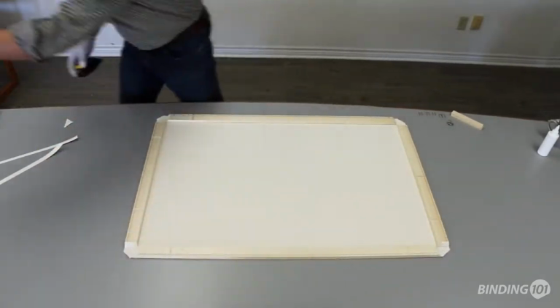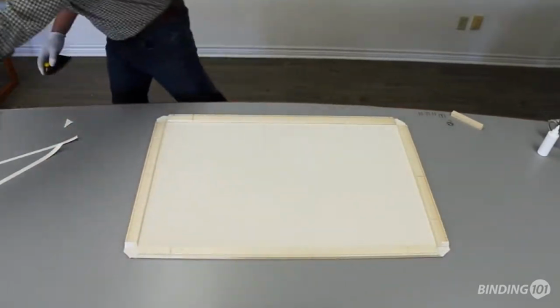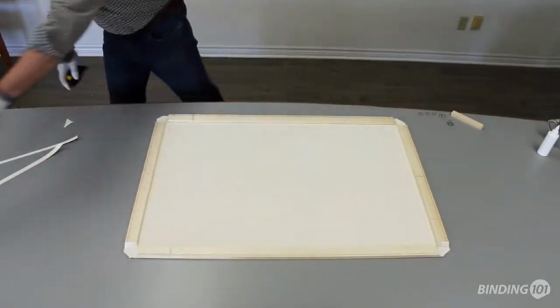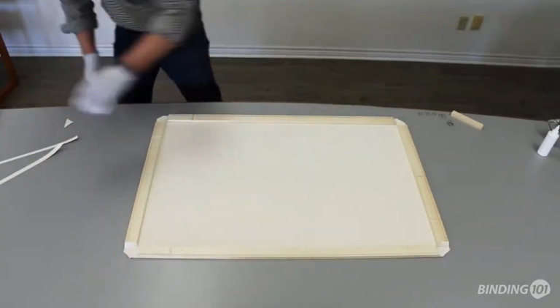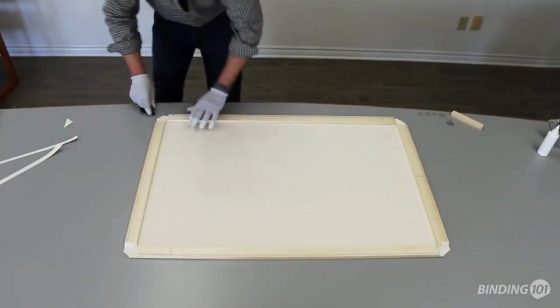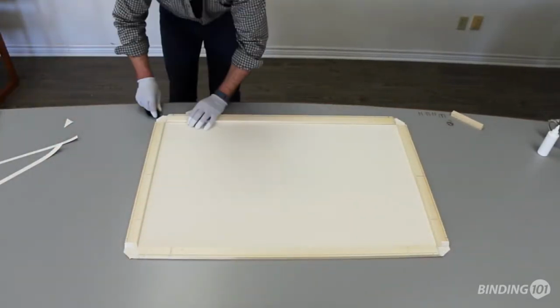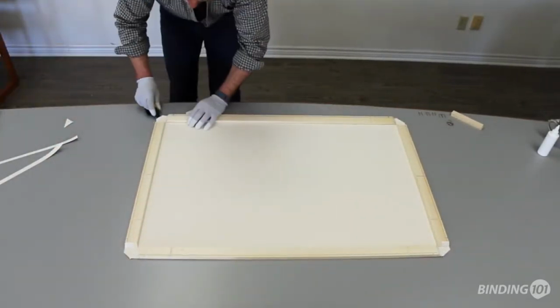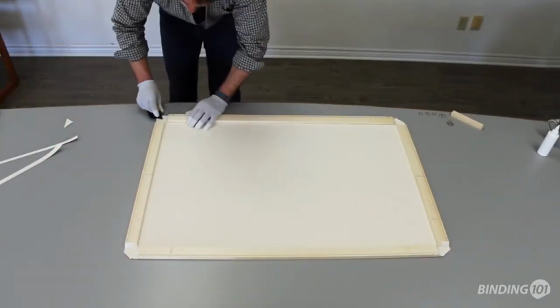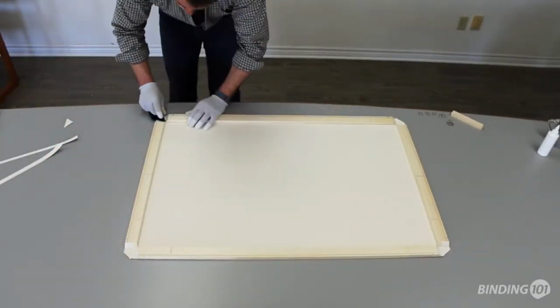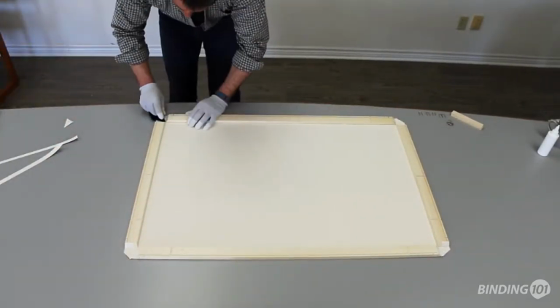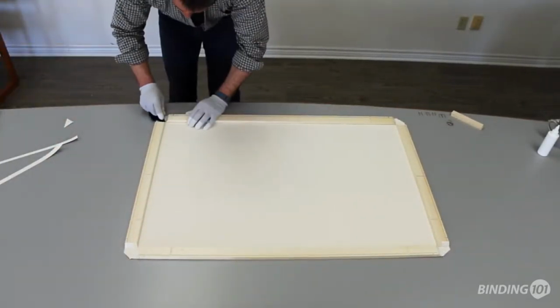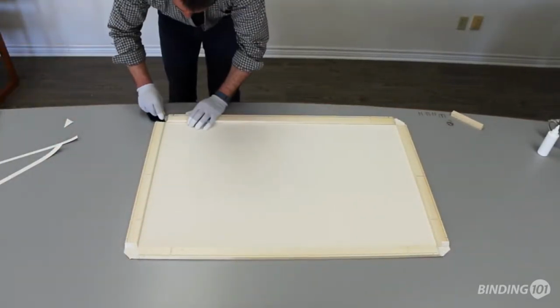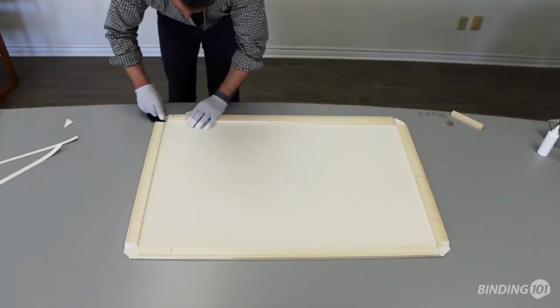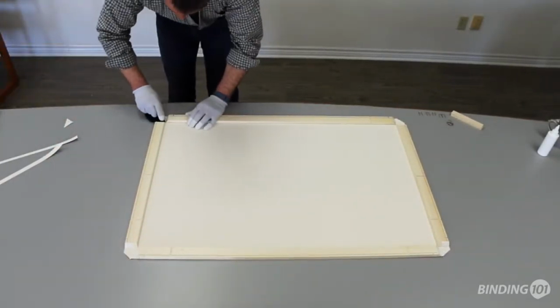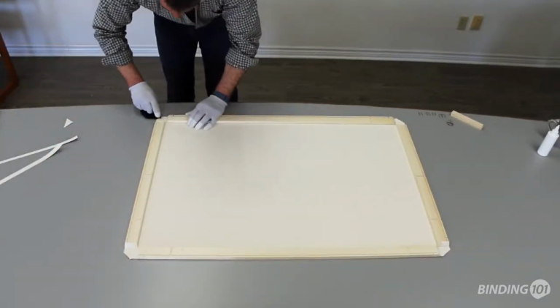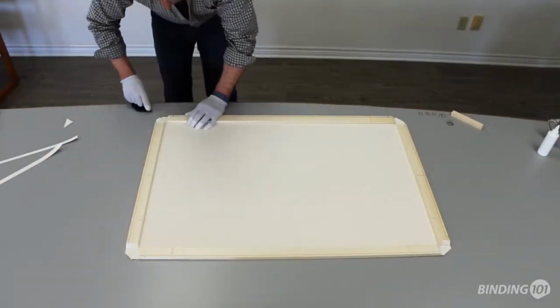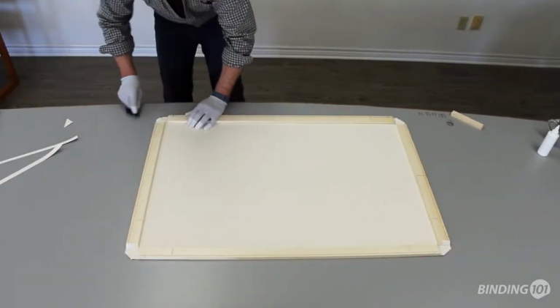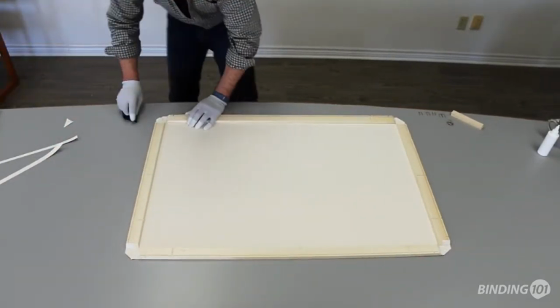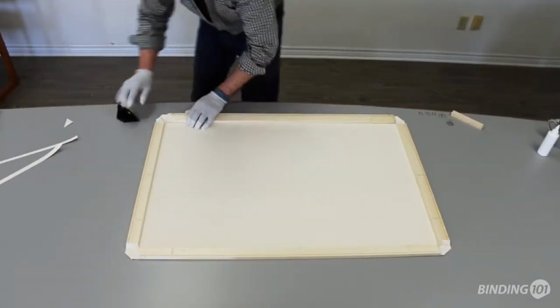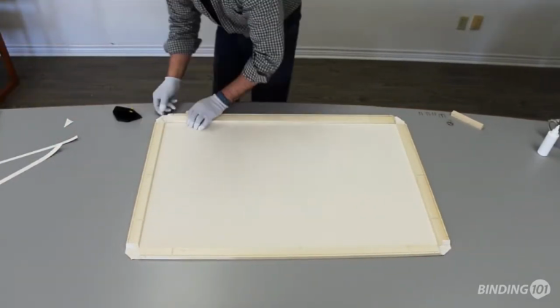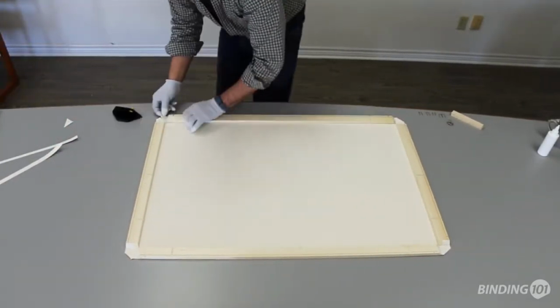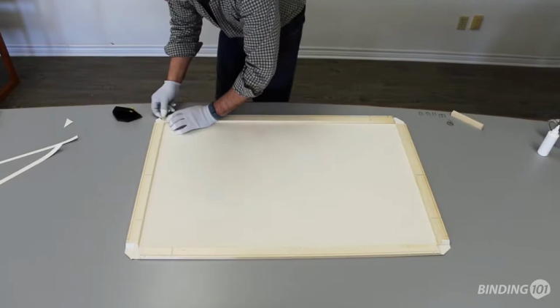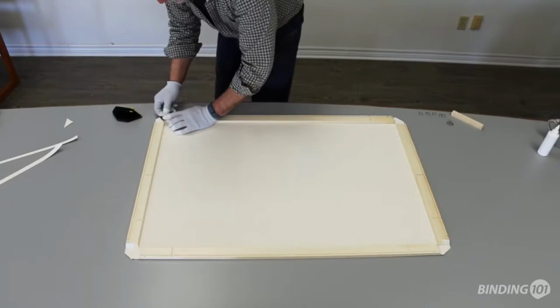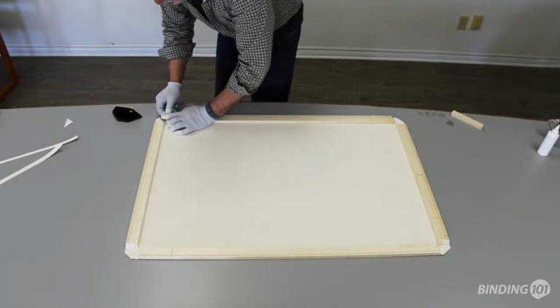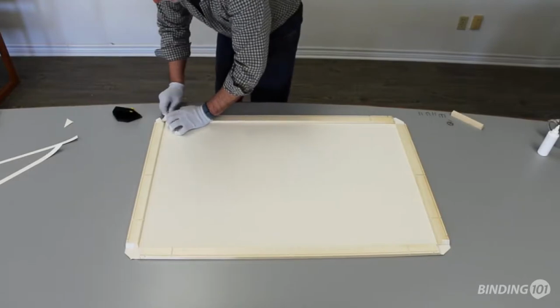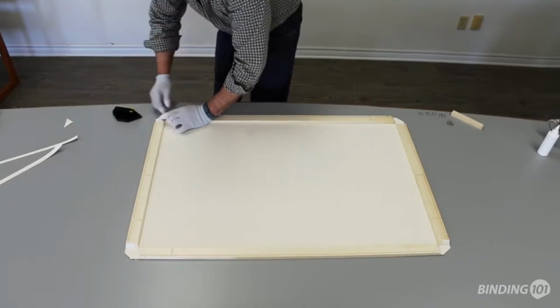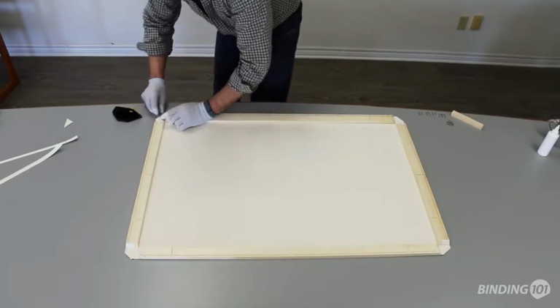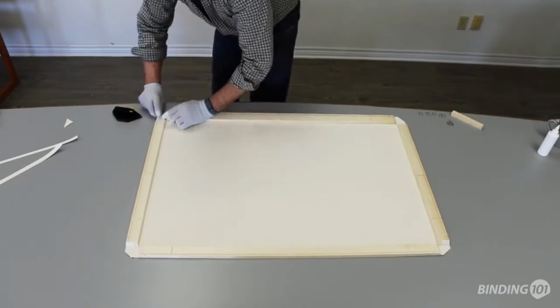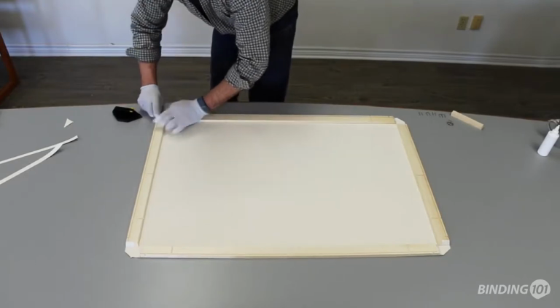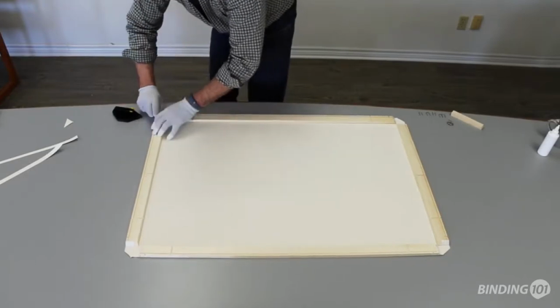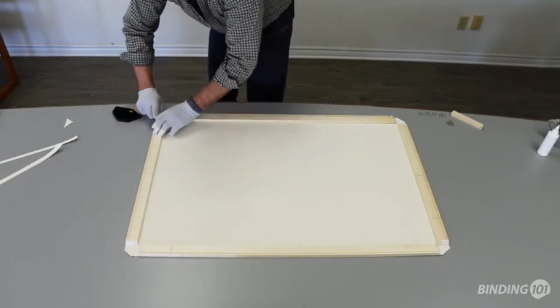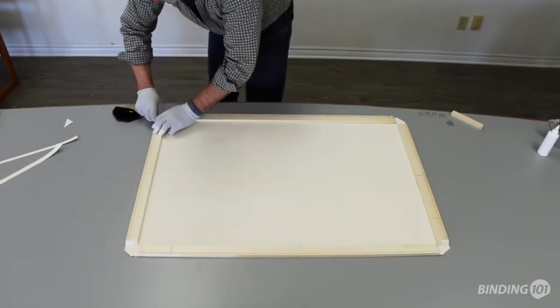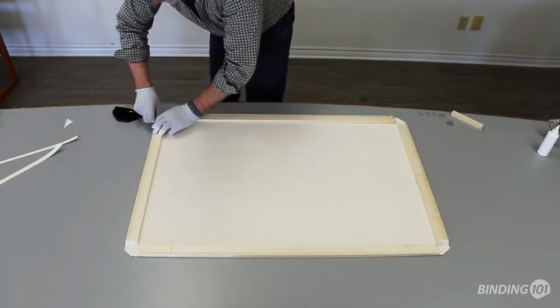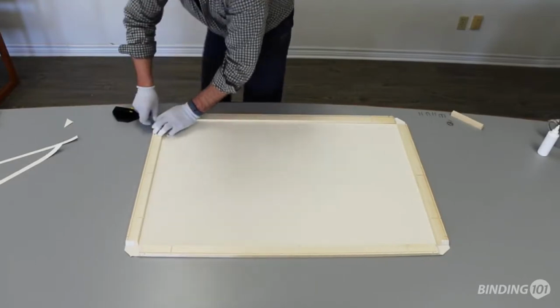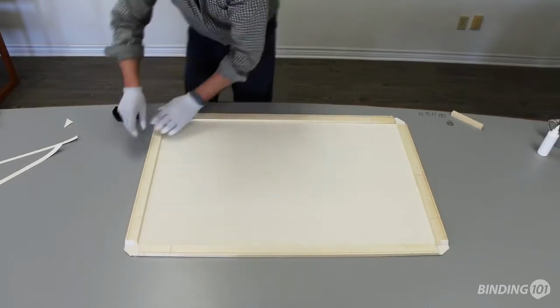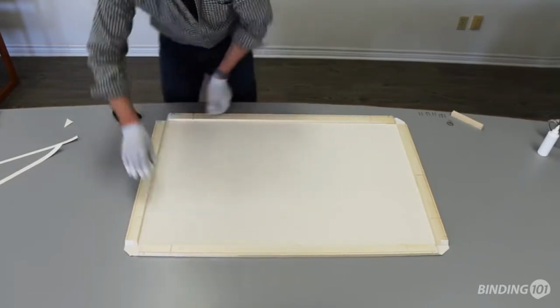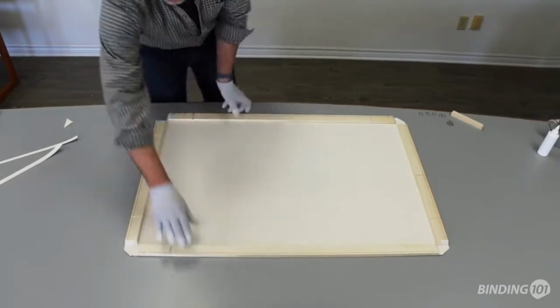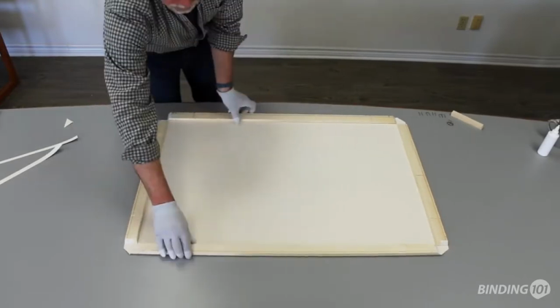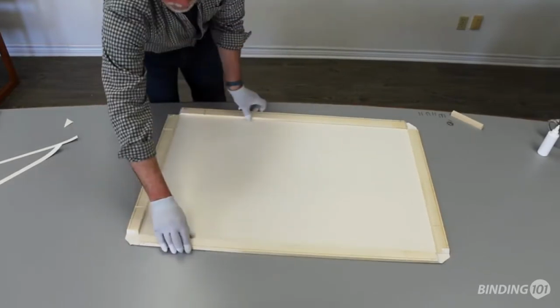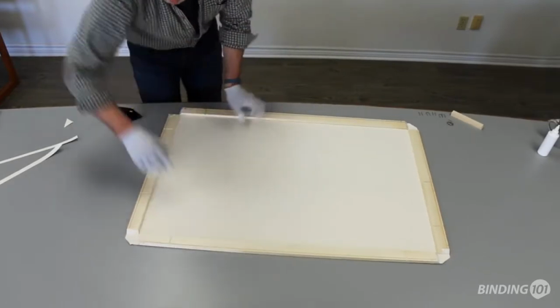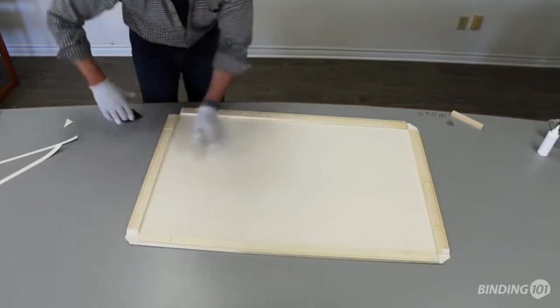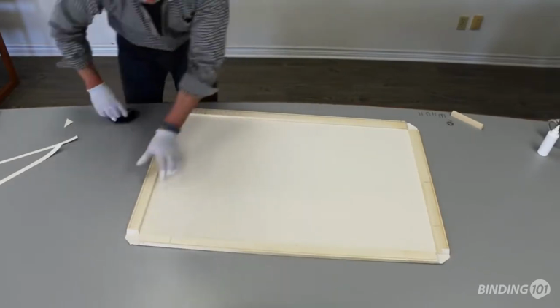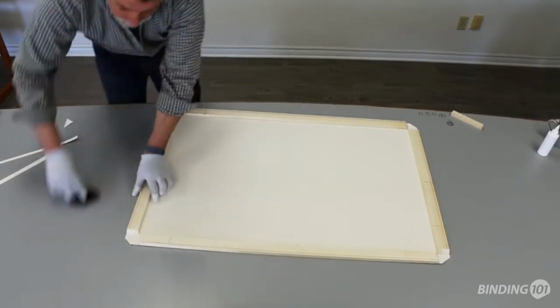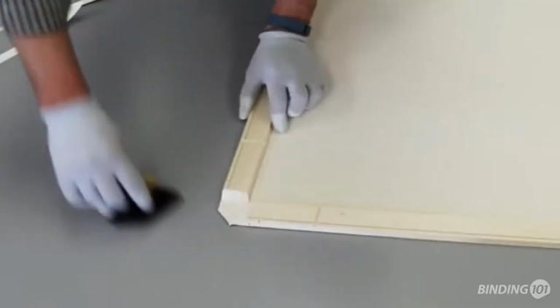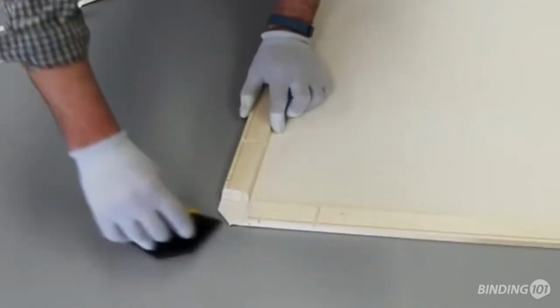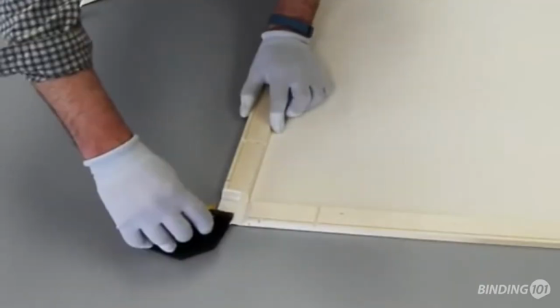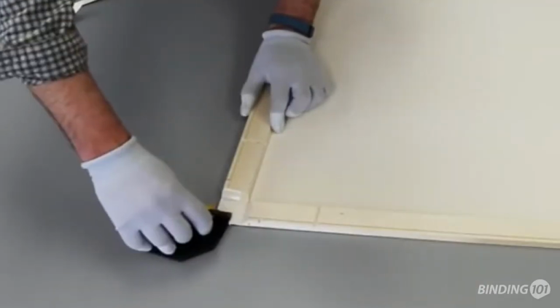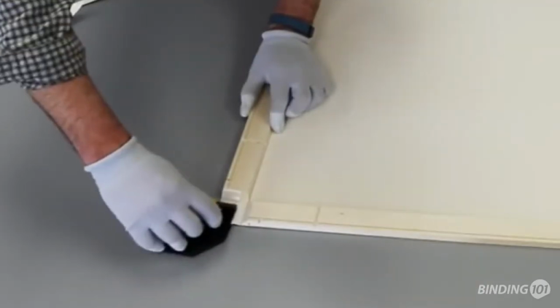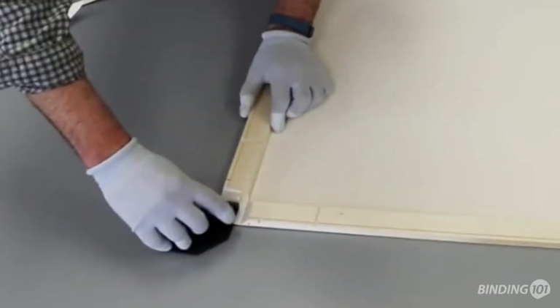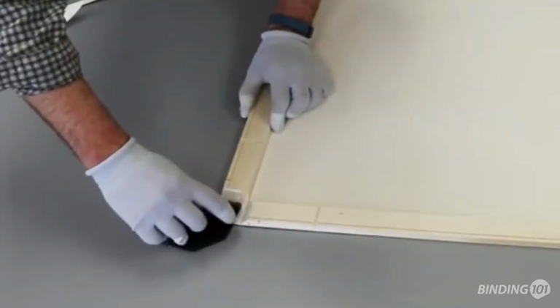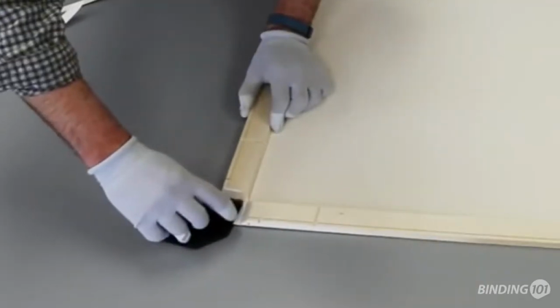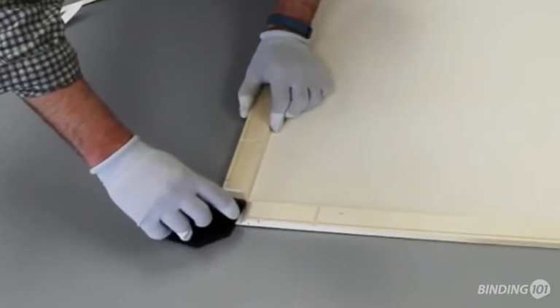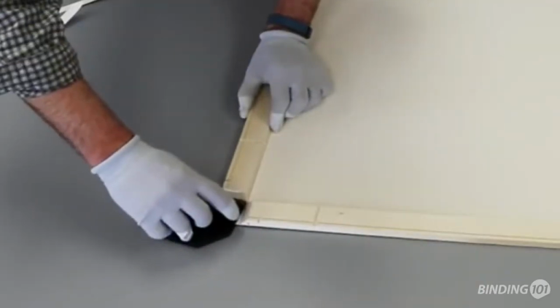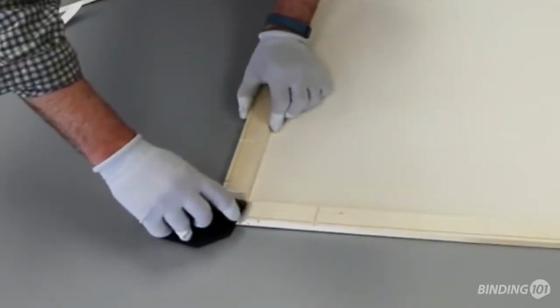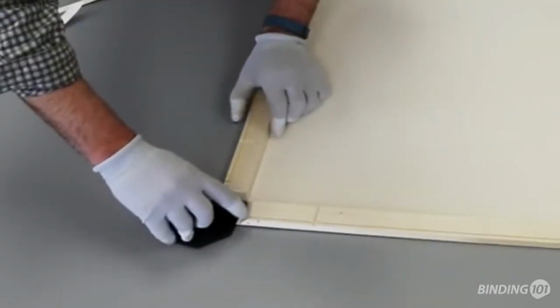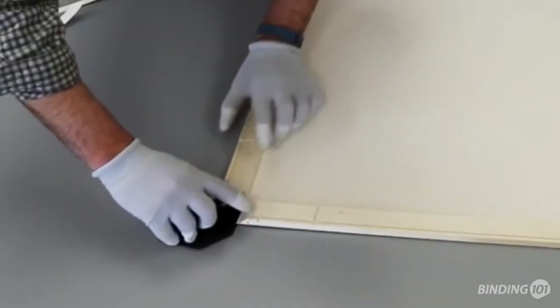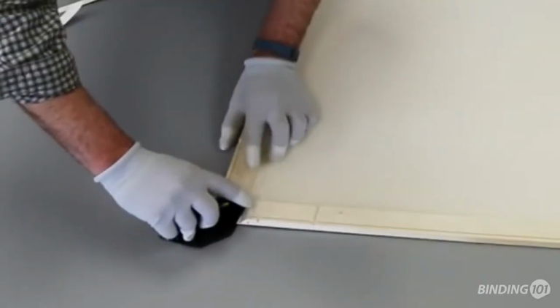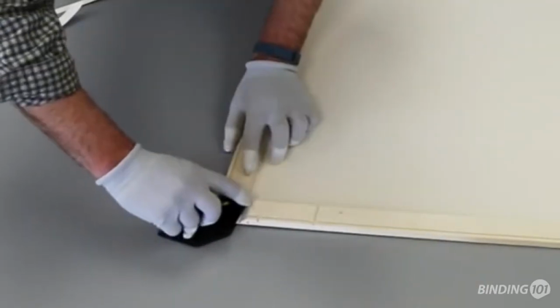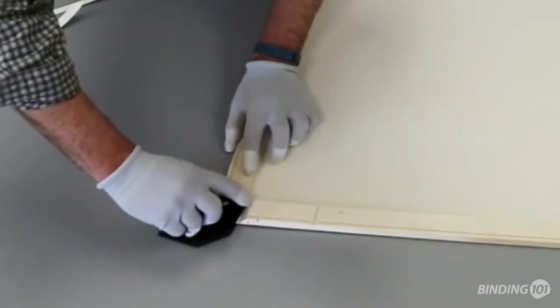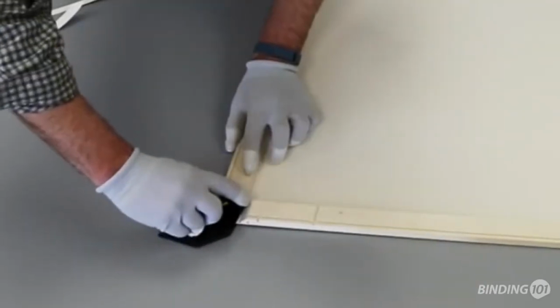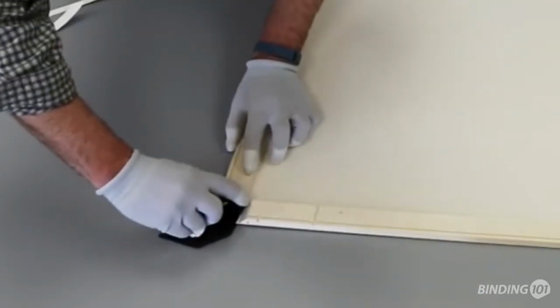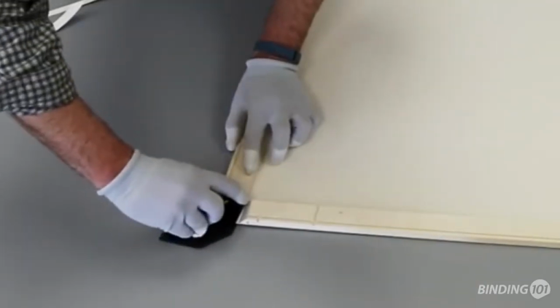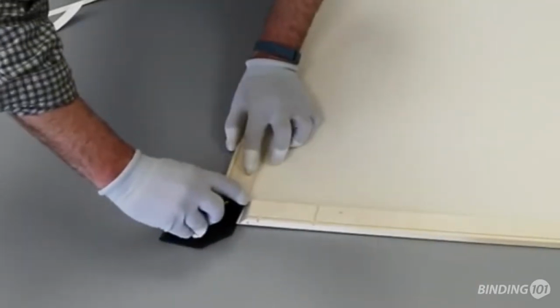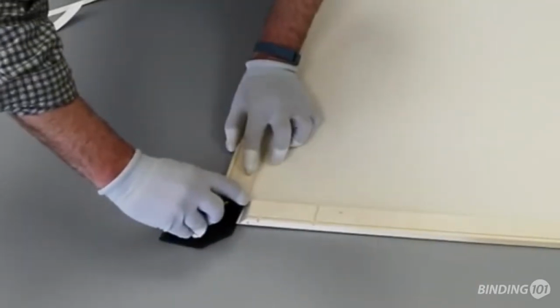Next, you want to cut the center of the print corners to create two flaps. Fold each of those flaps up over the frame ends and press onto the adhesive.